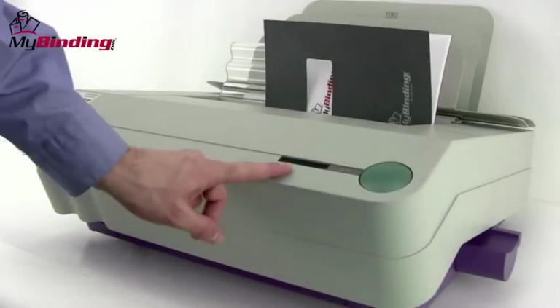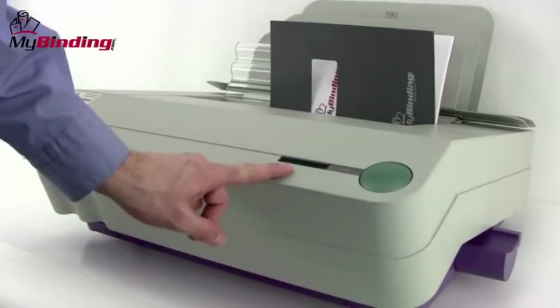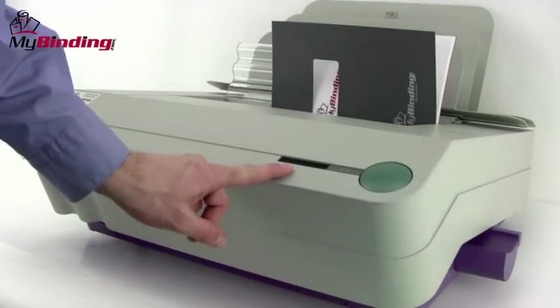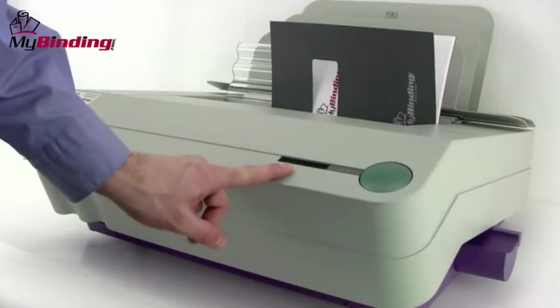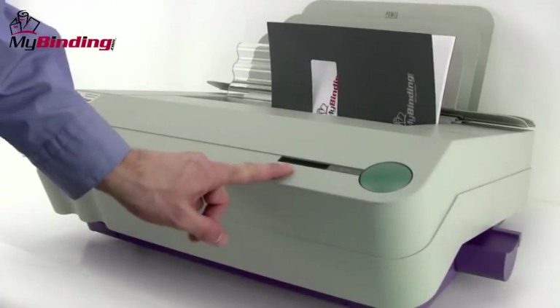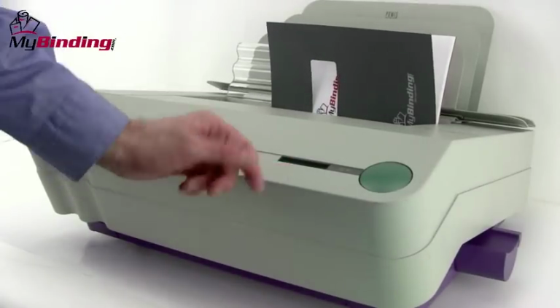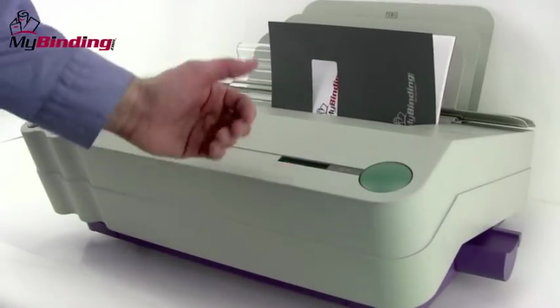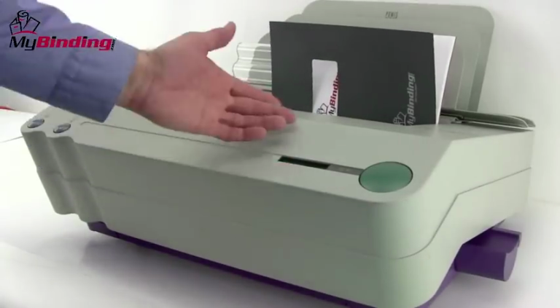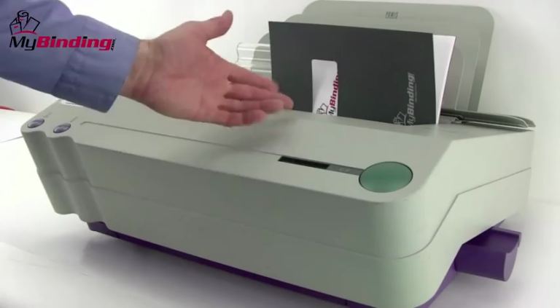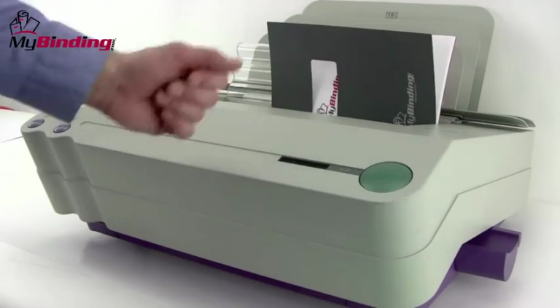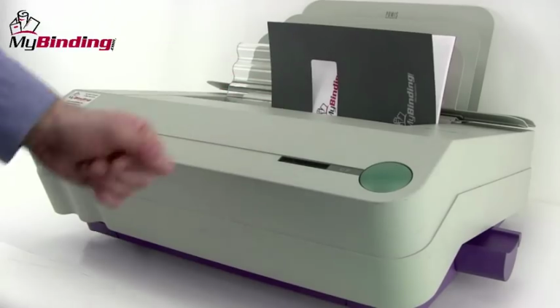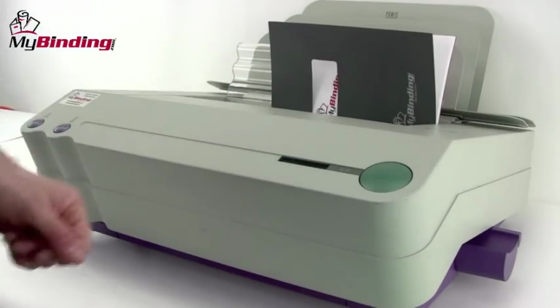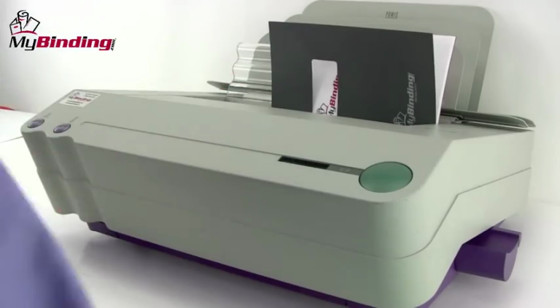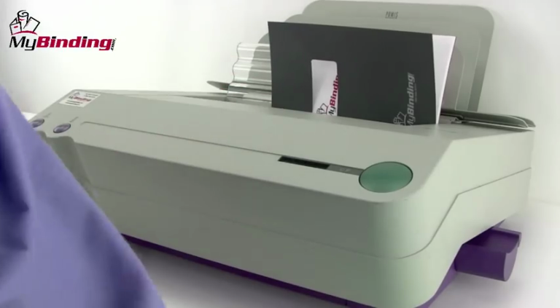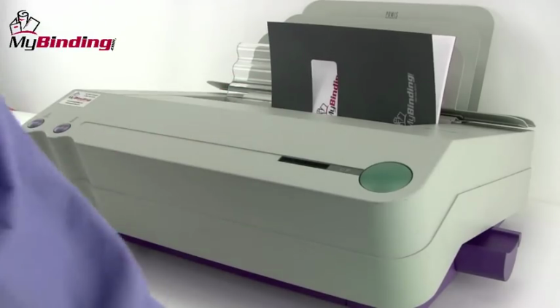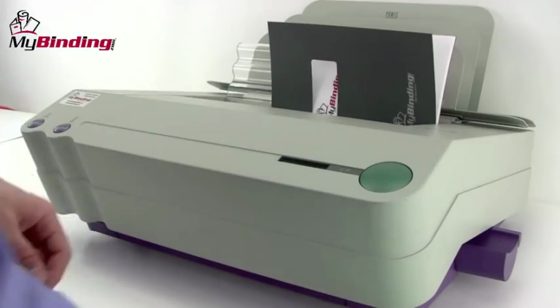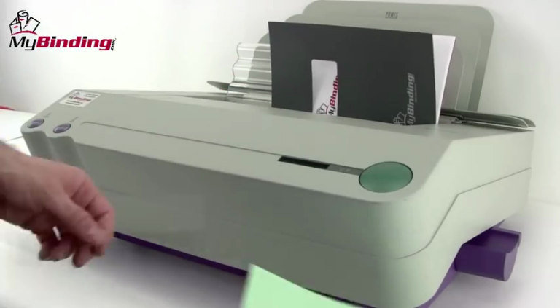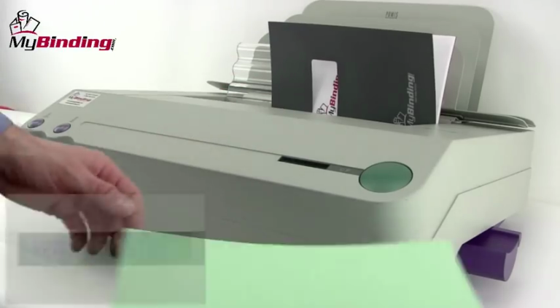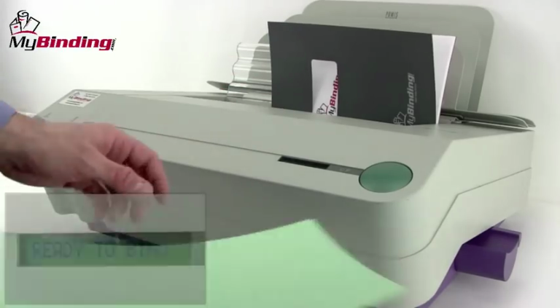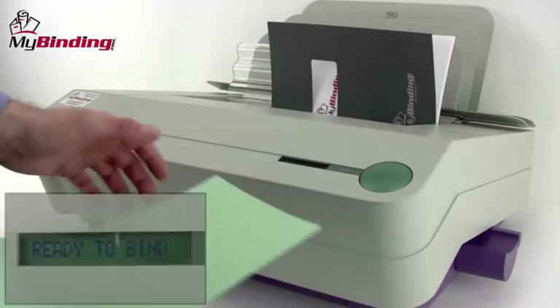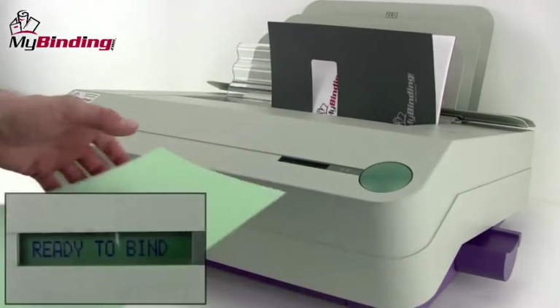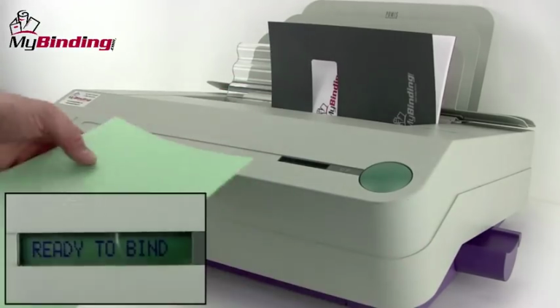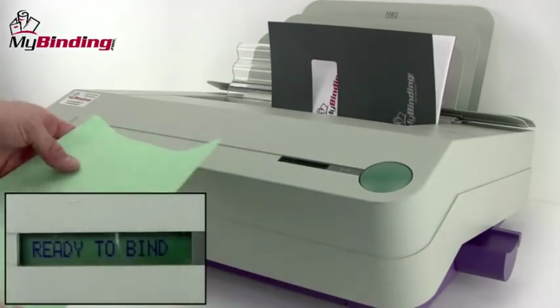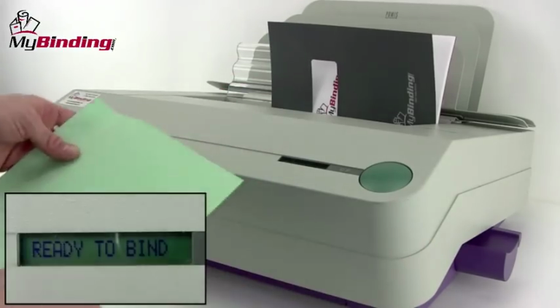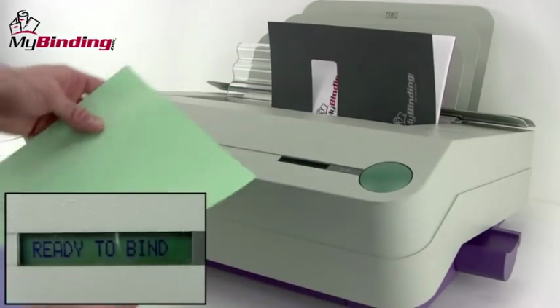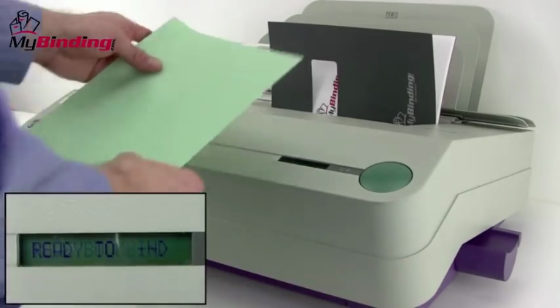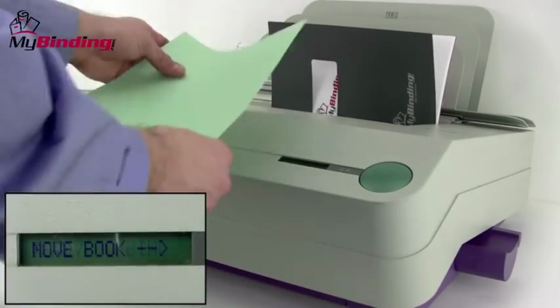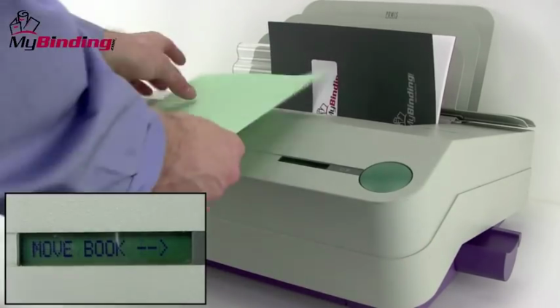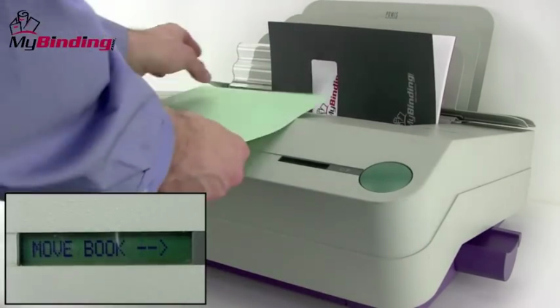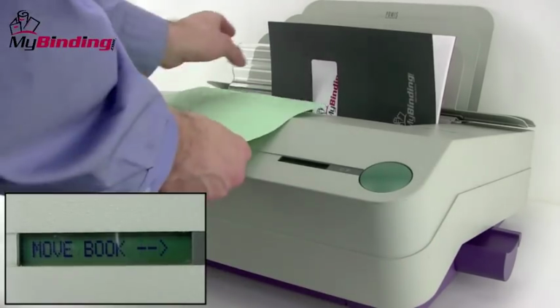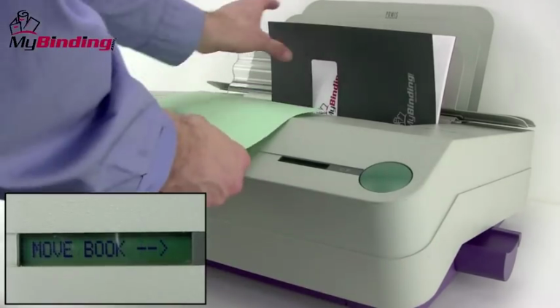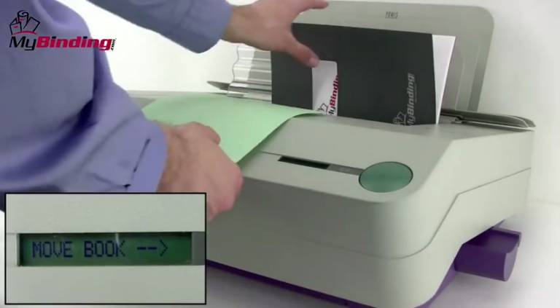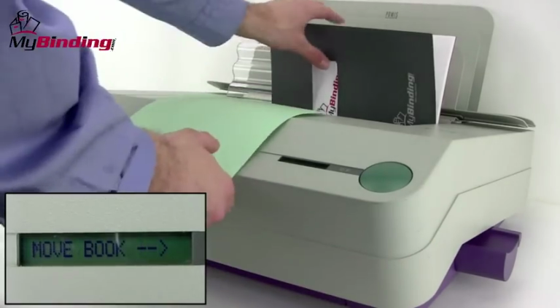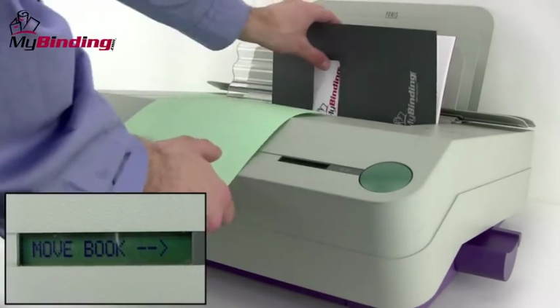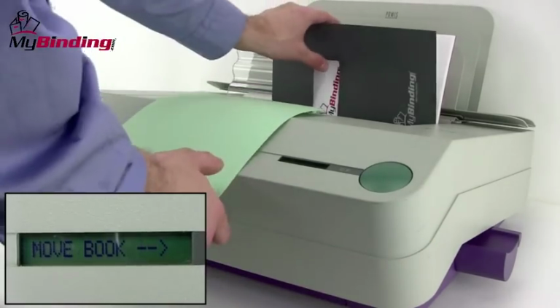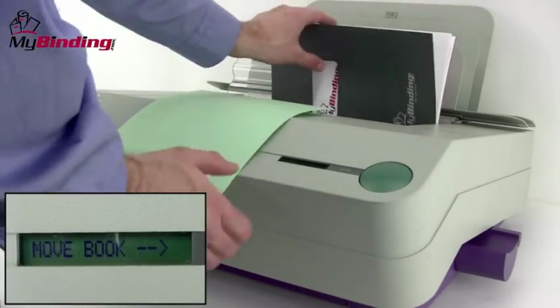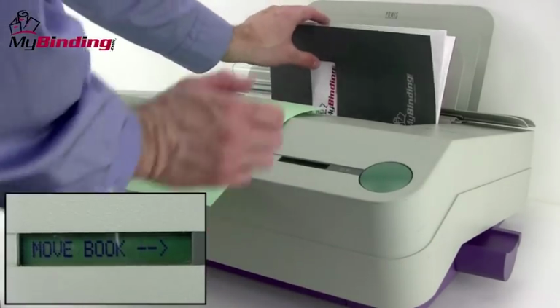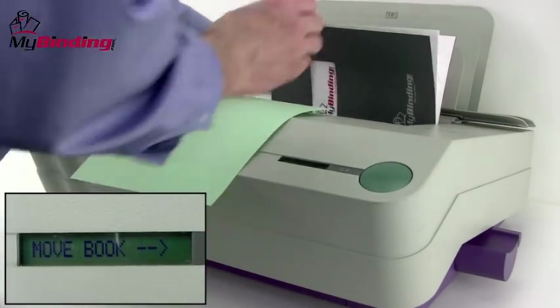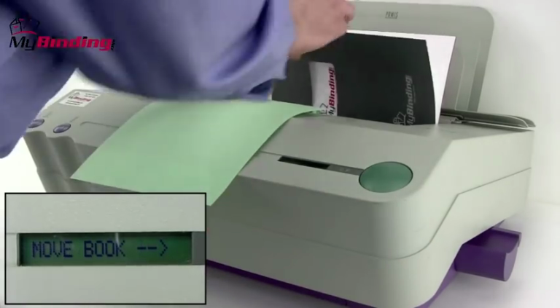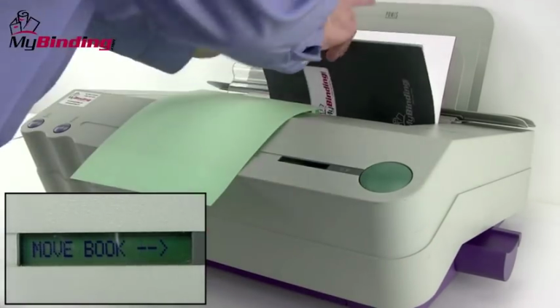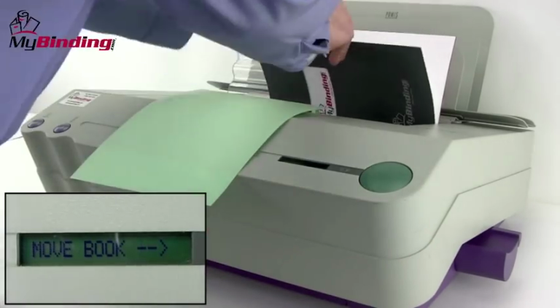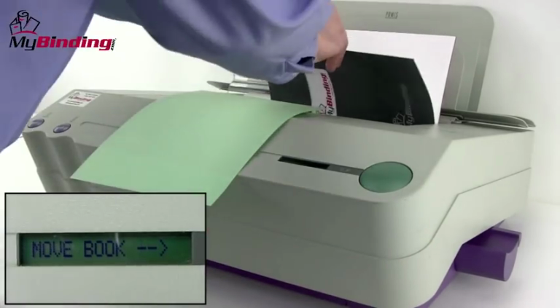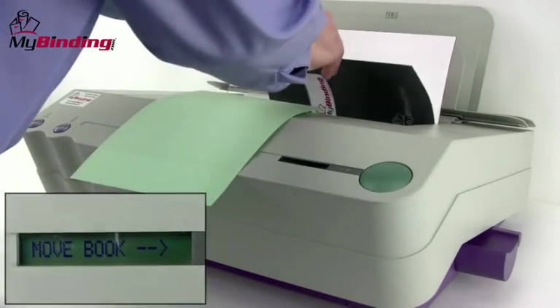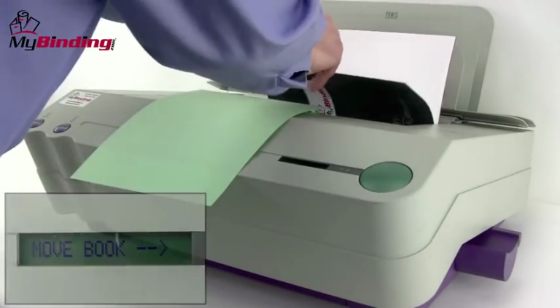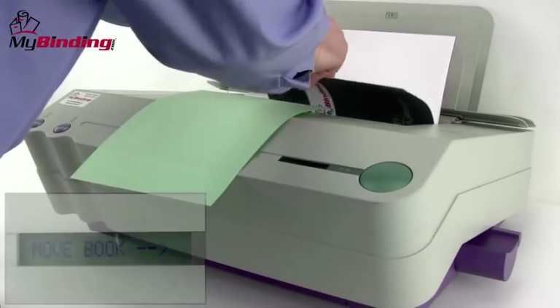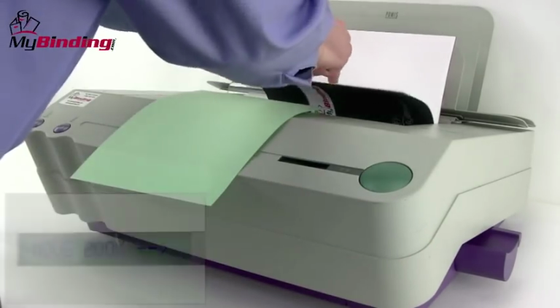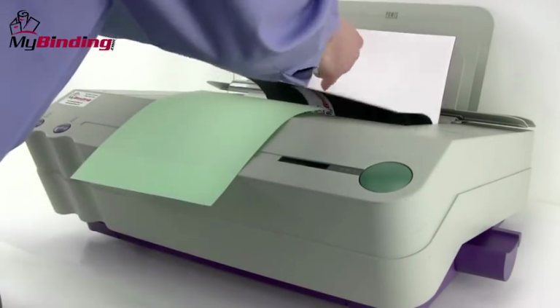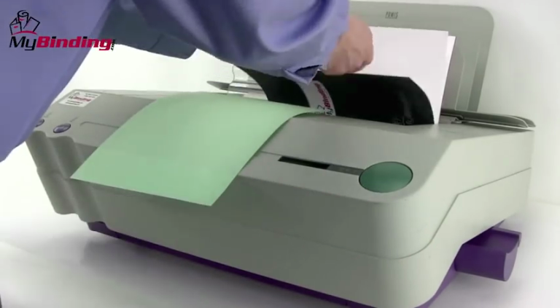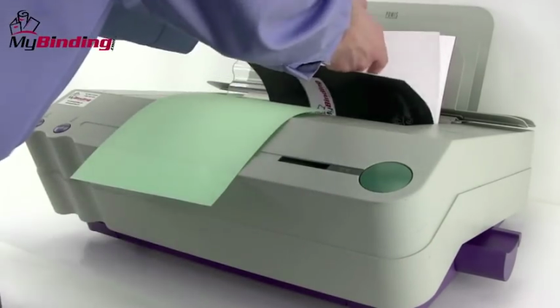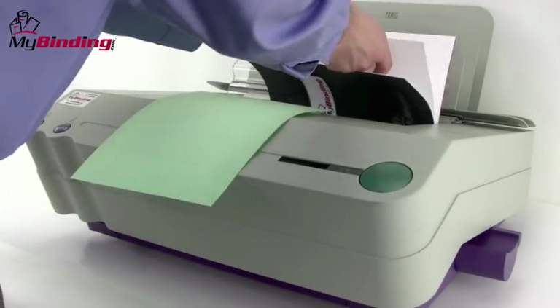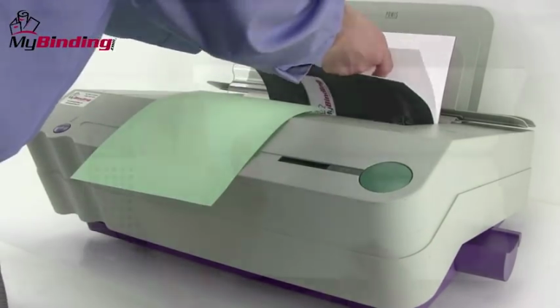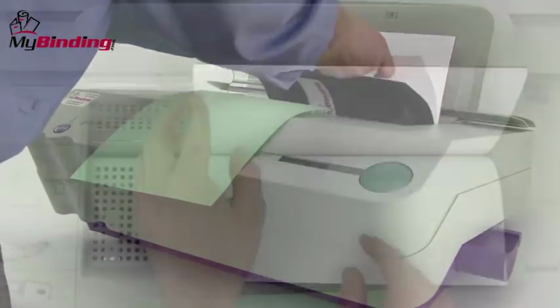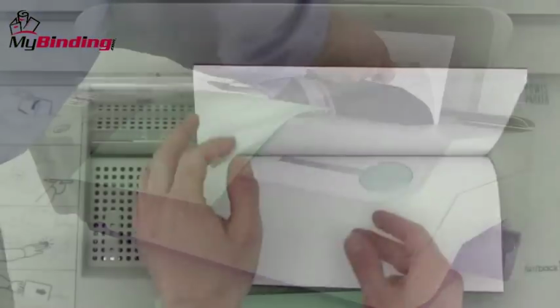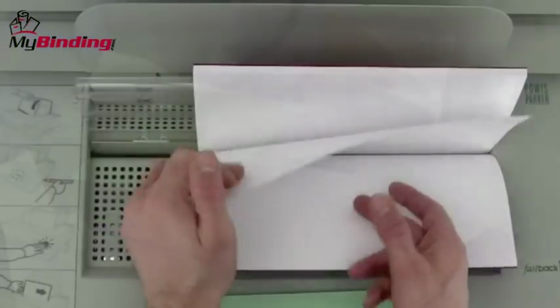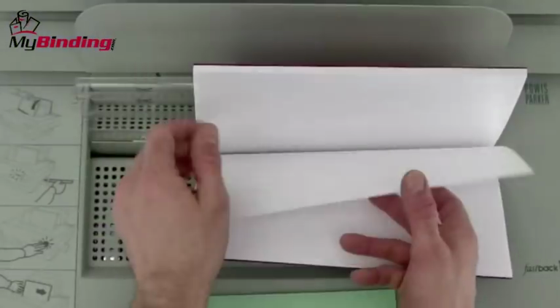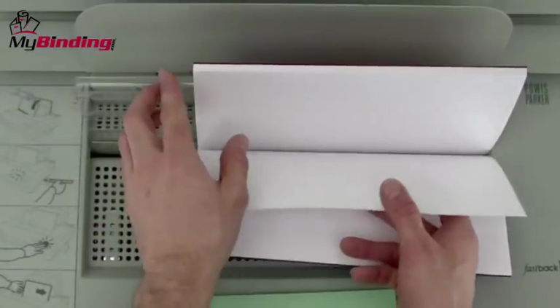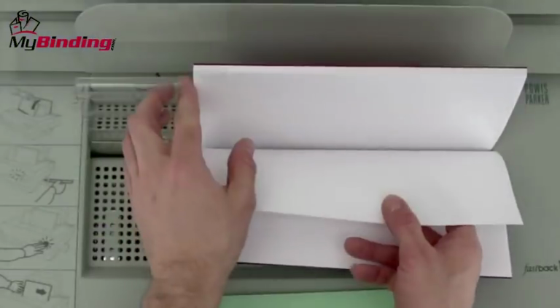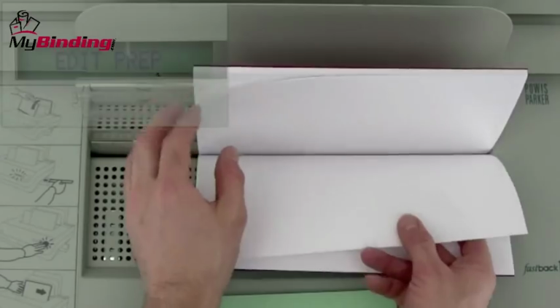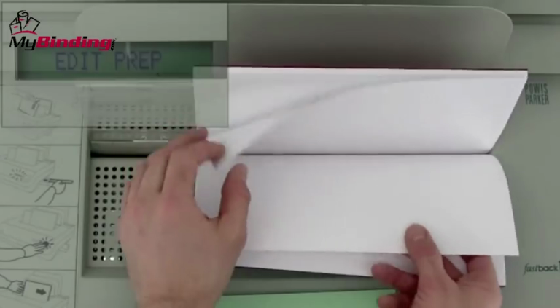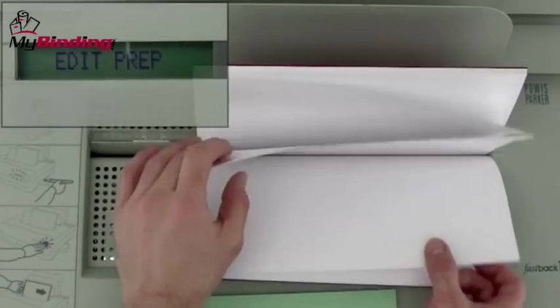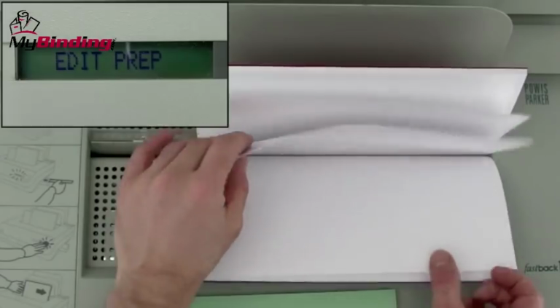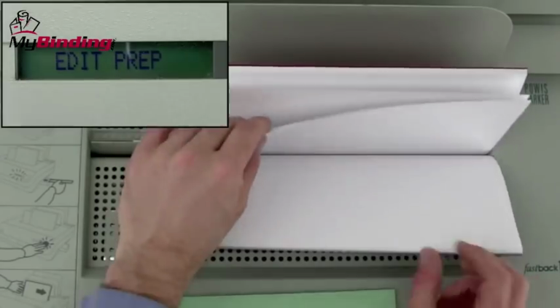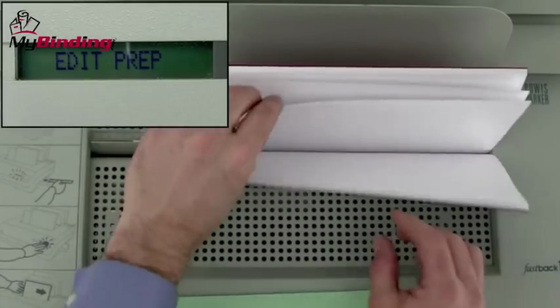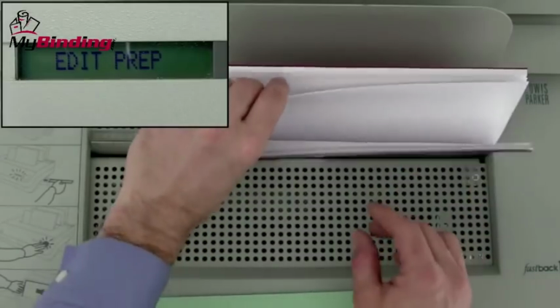As with binding the book, the LCD screen will walk you through the process. You'll notice it says to move the book into position and then says 'edit prep.'